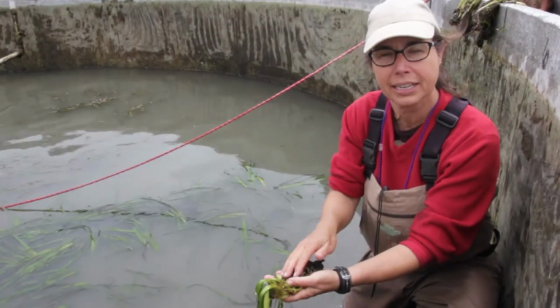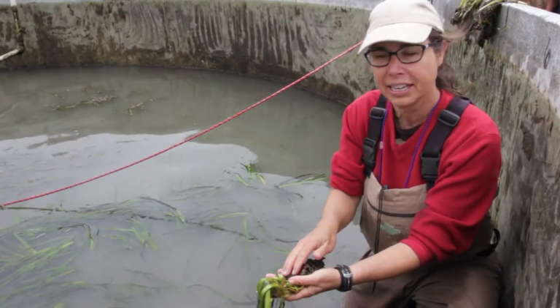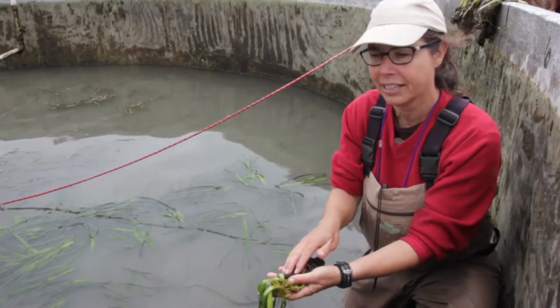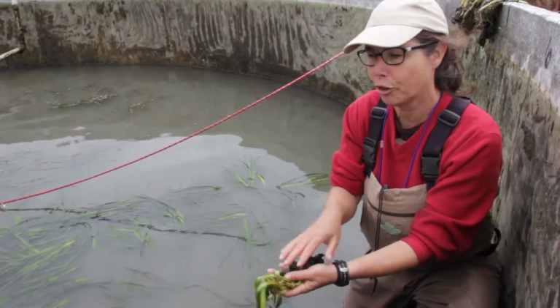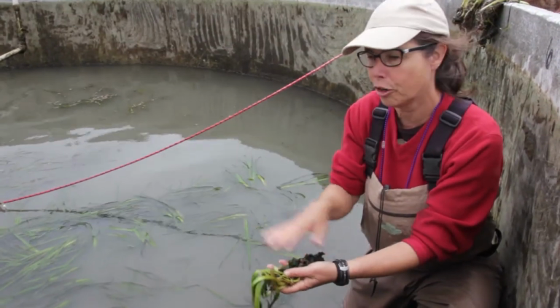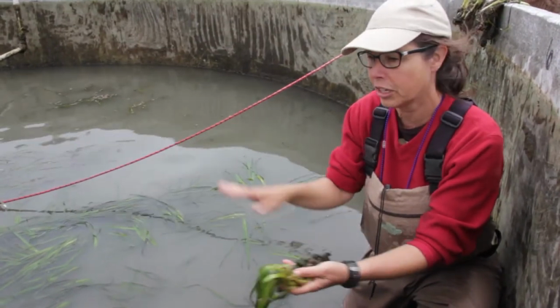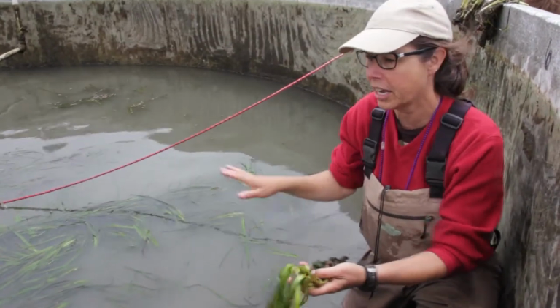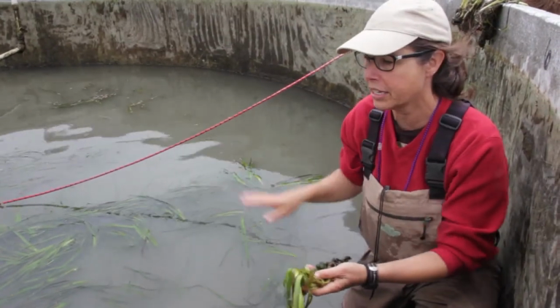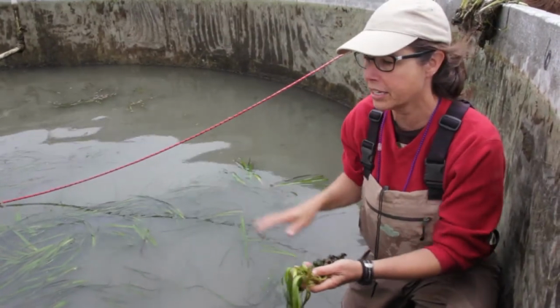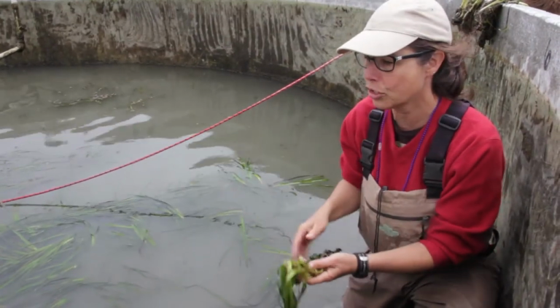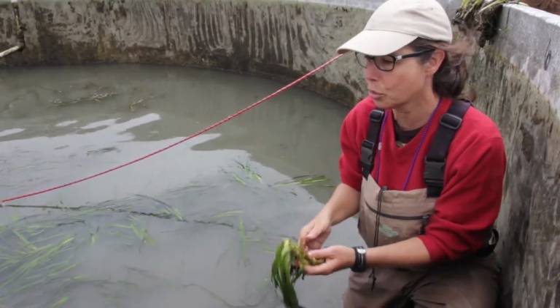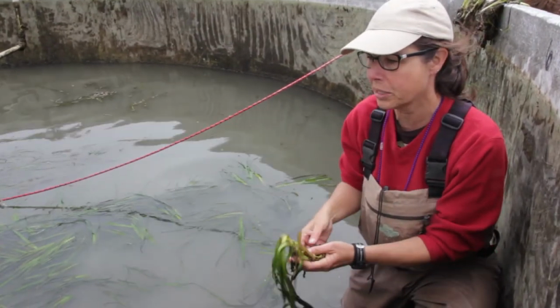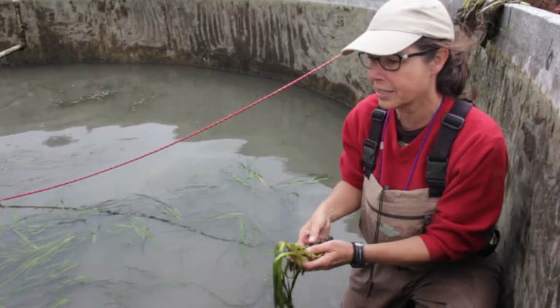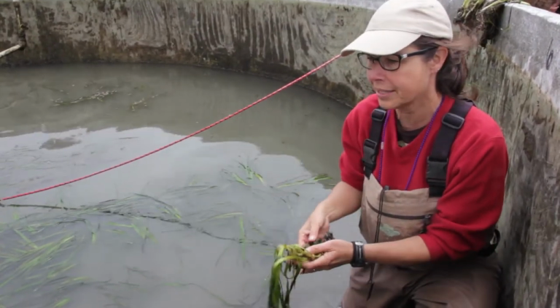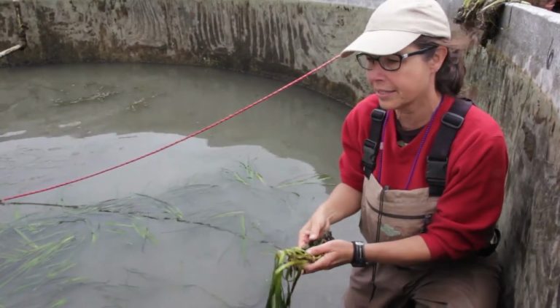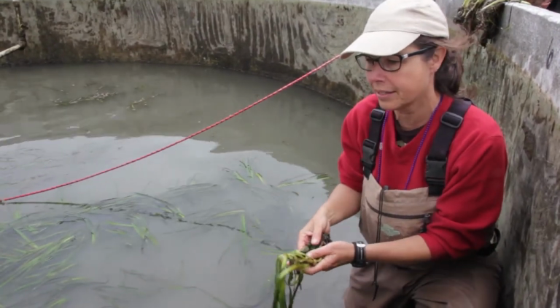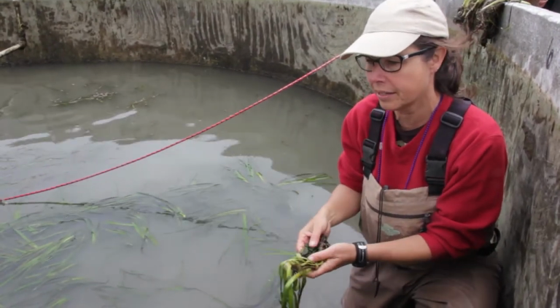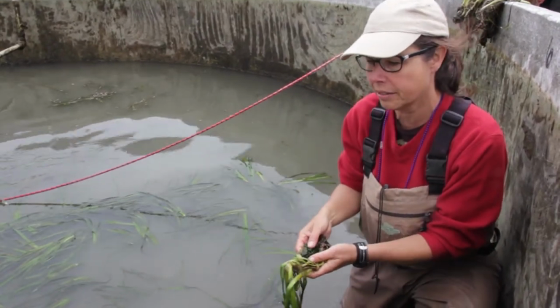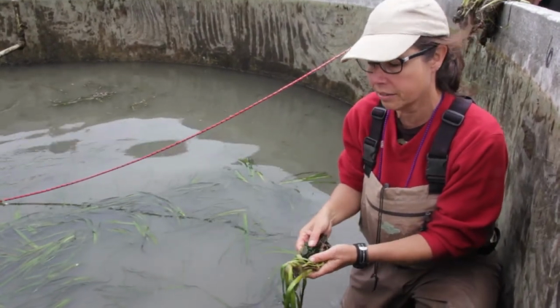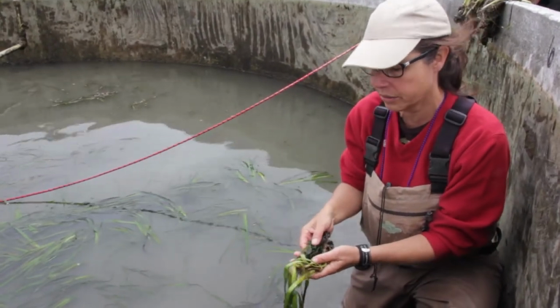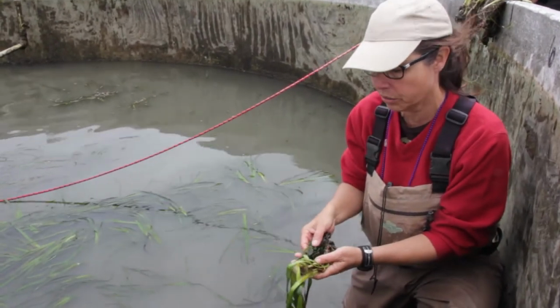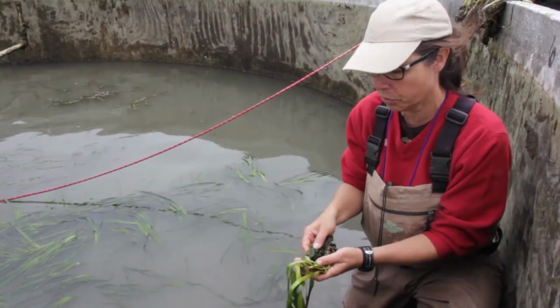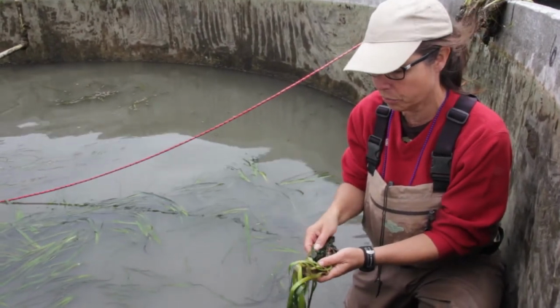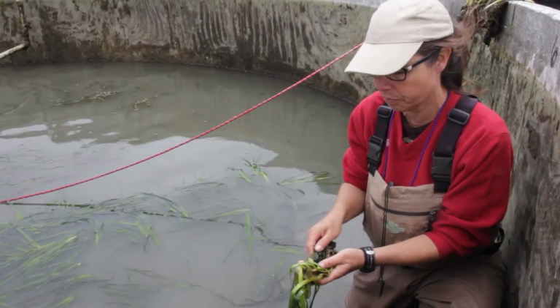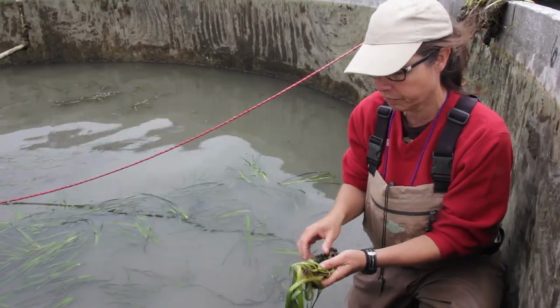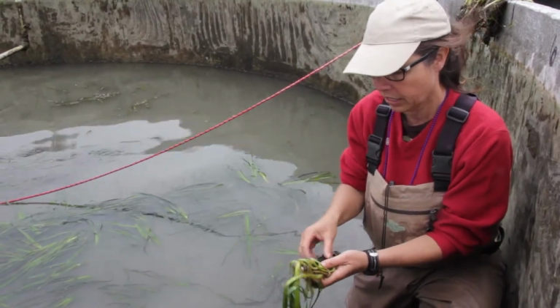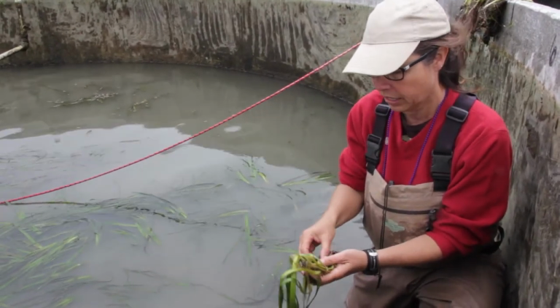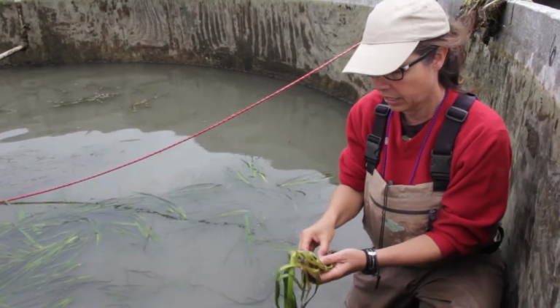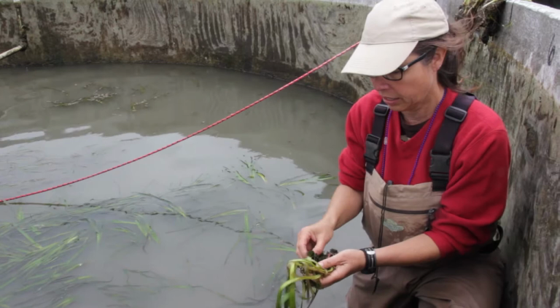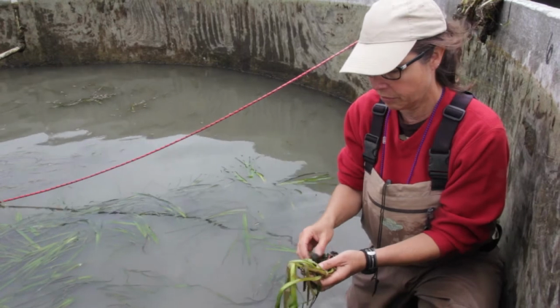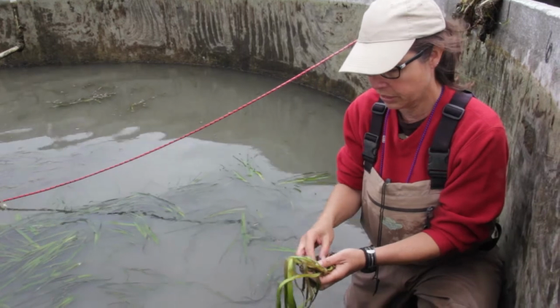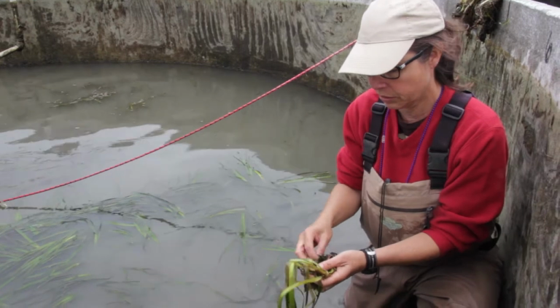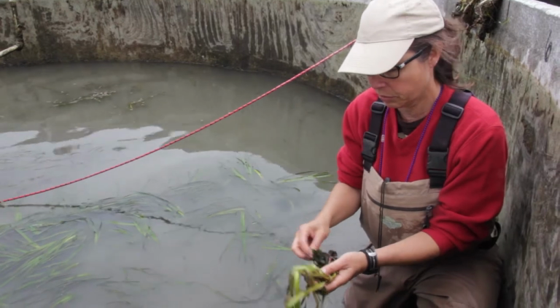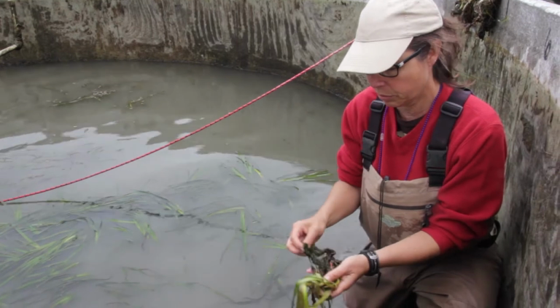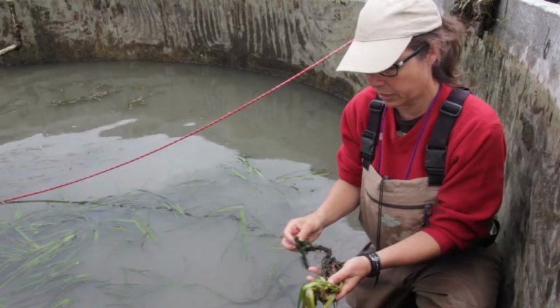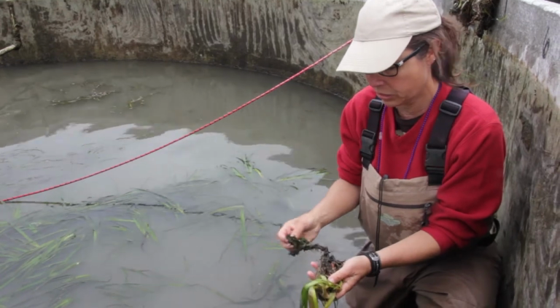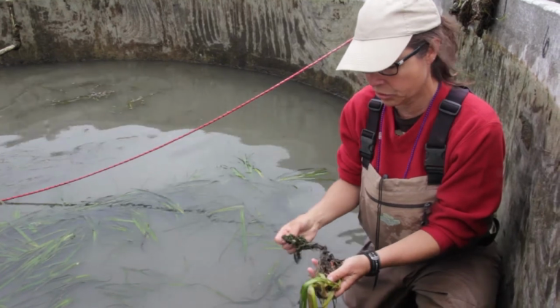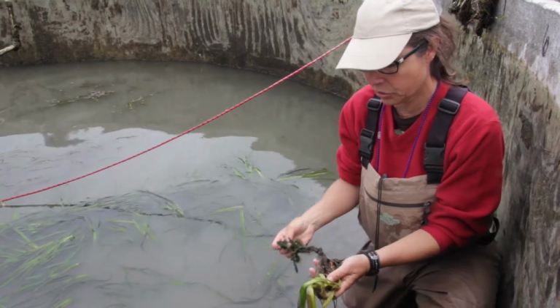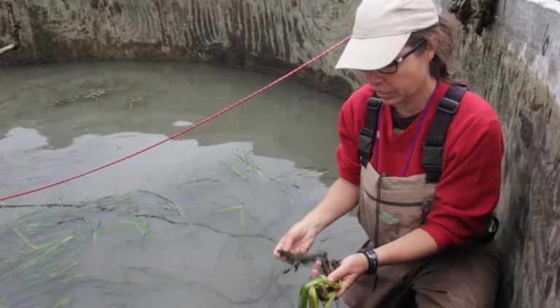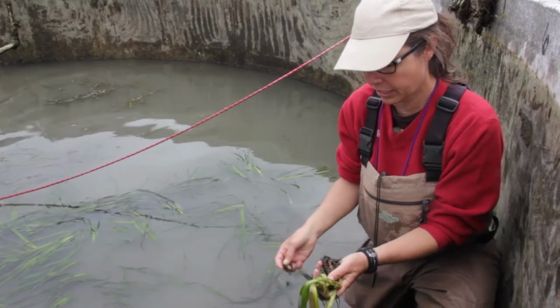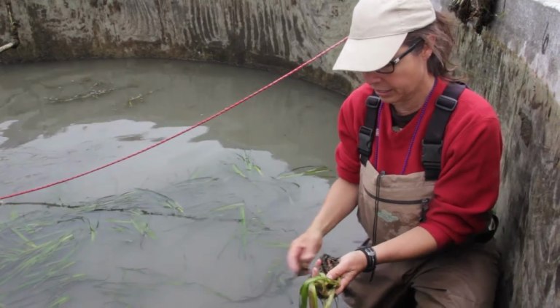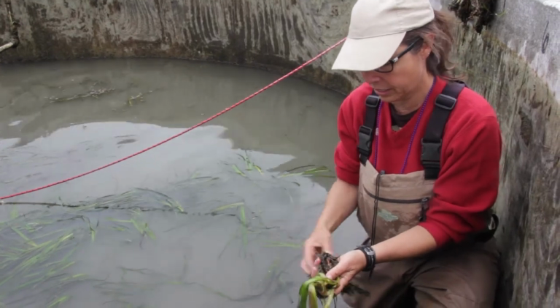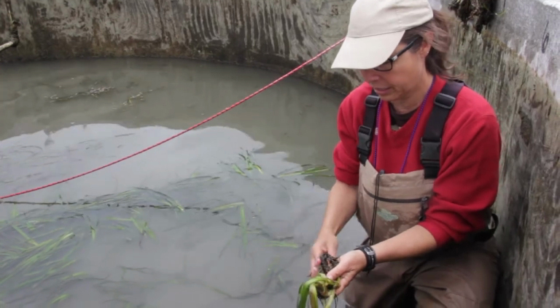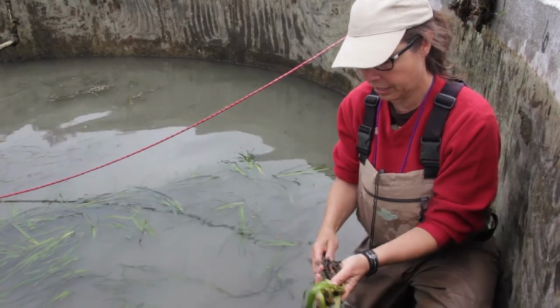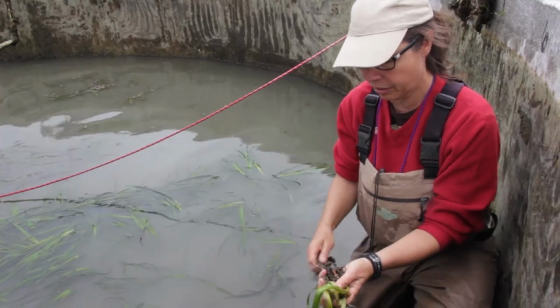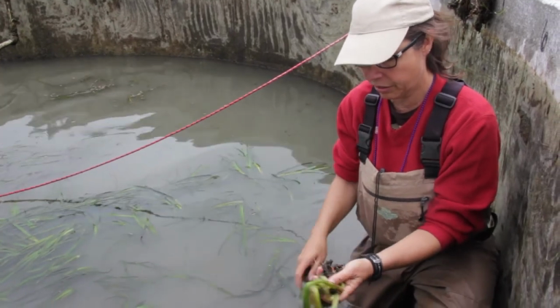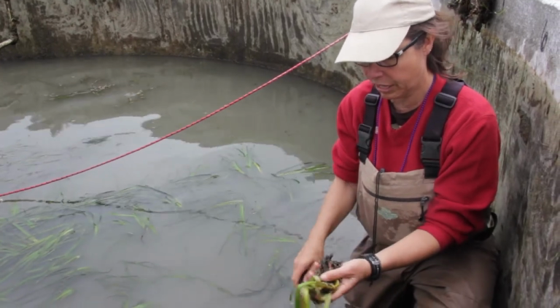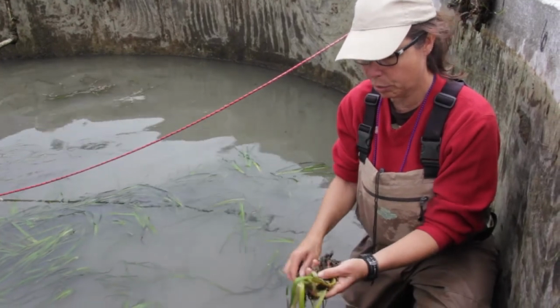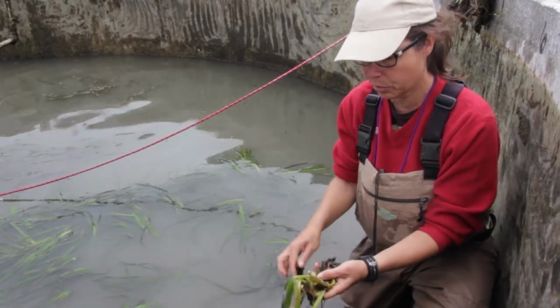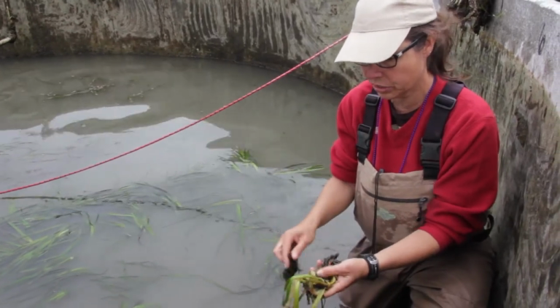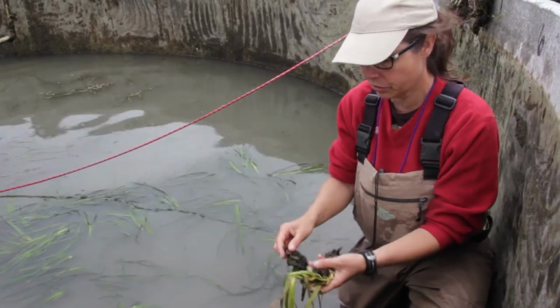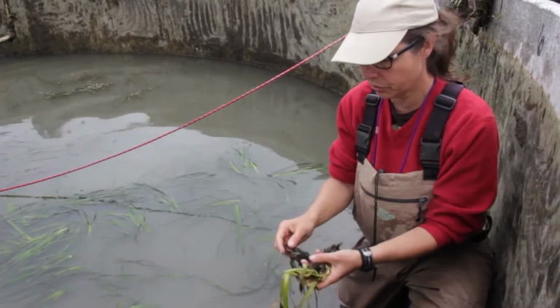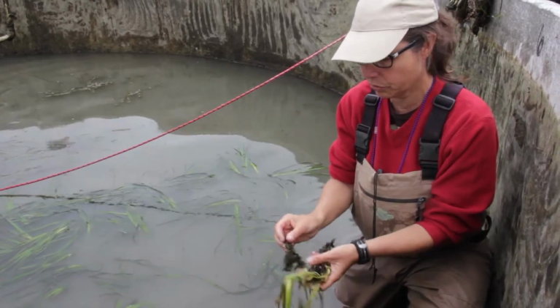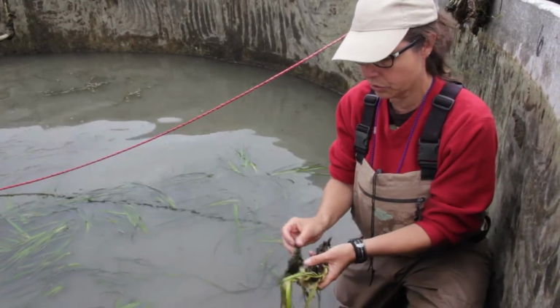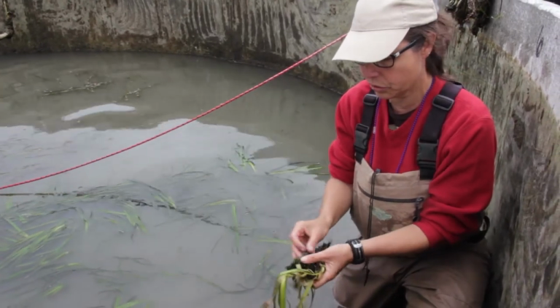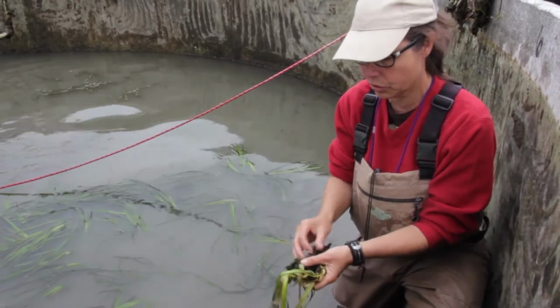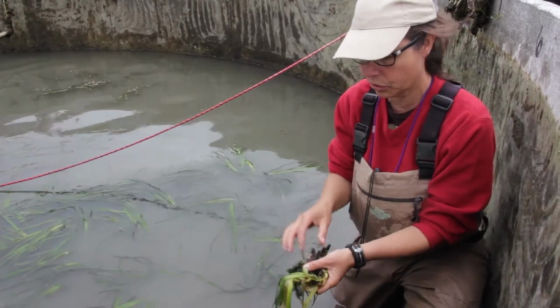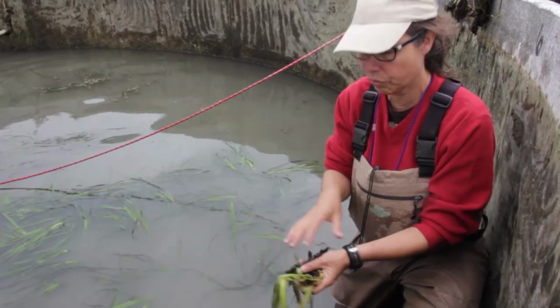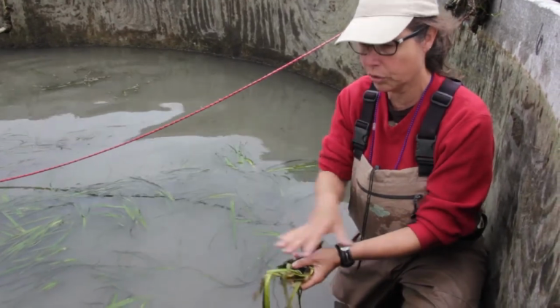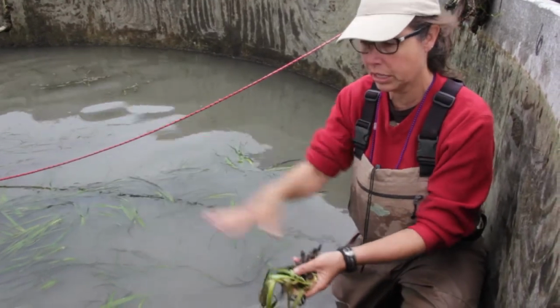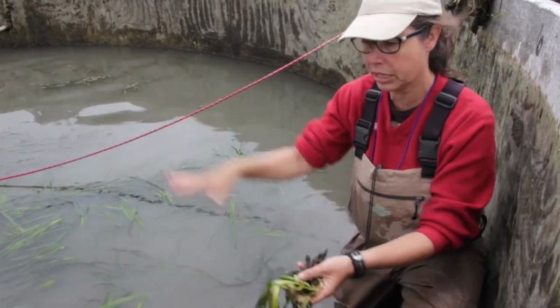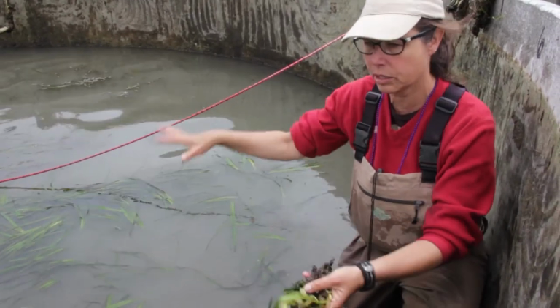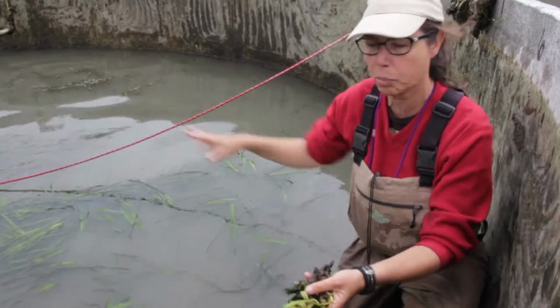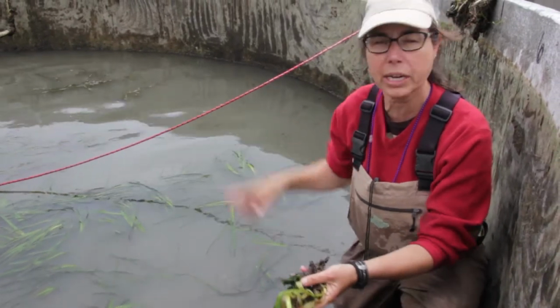There aren't a lot of disturbances in here, so we just want to make sure that they're able to start rooting and spreading.